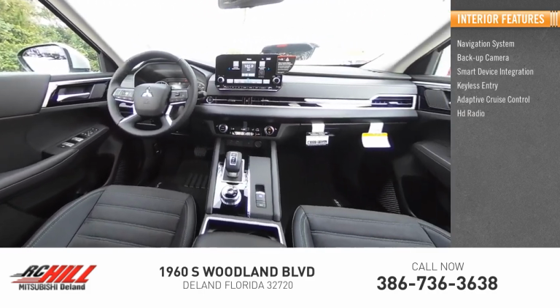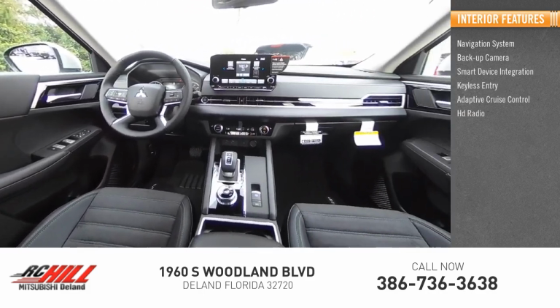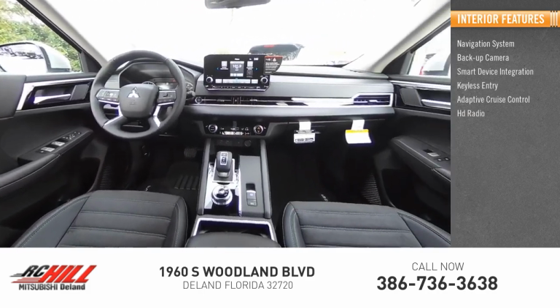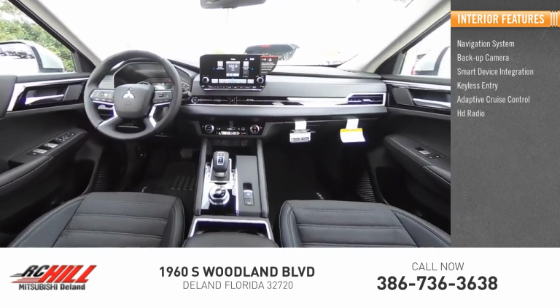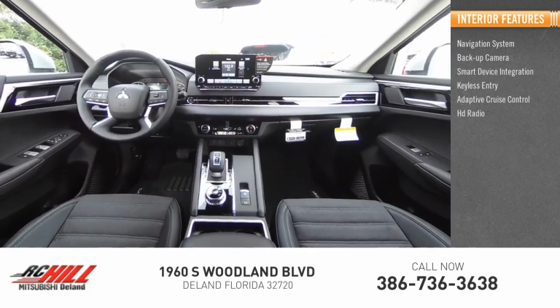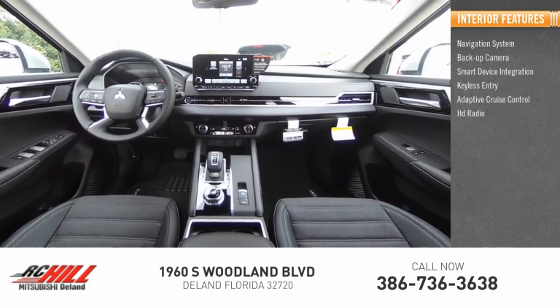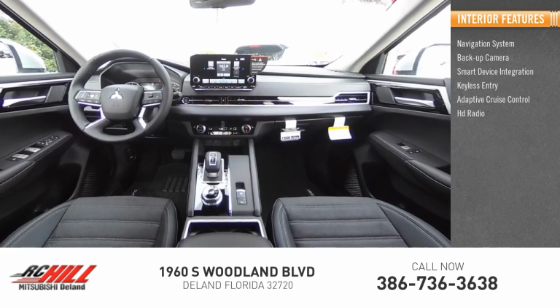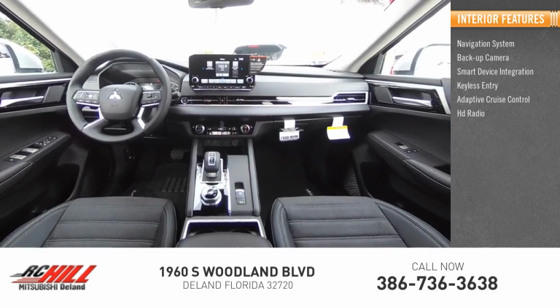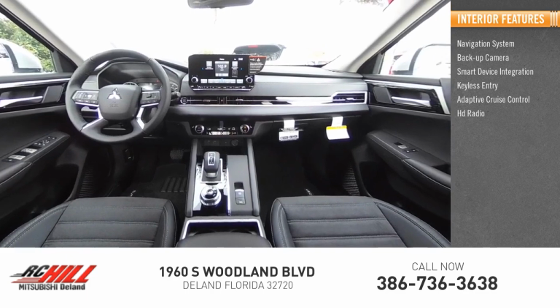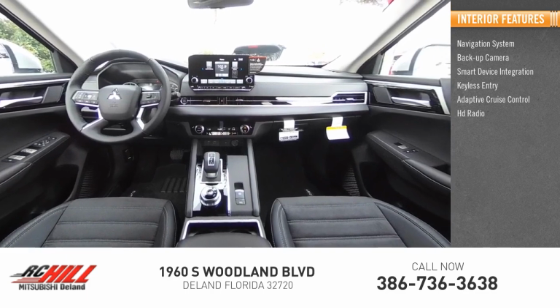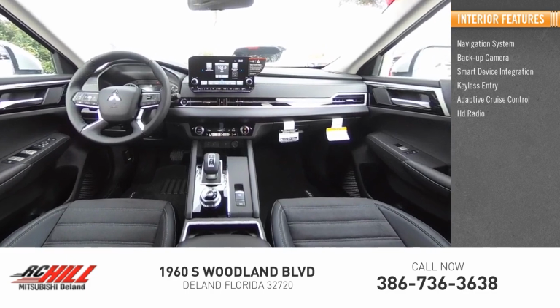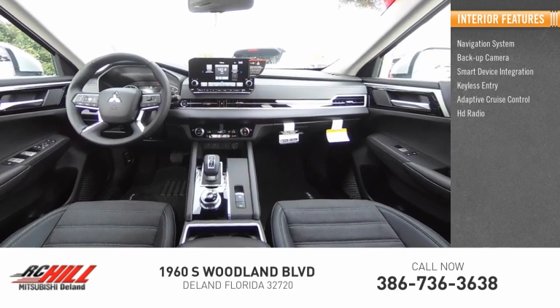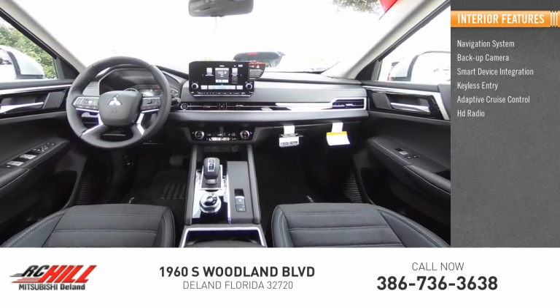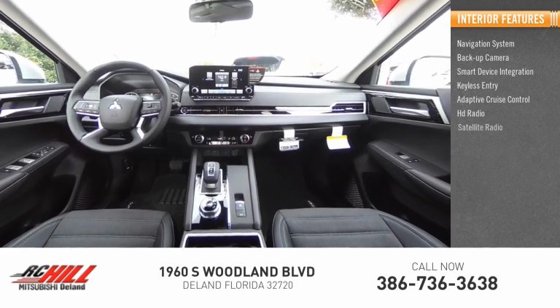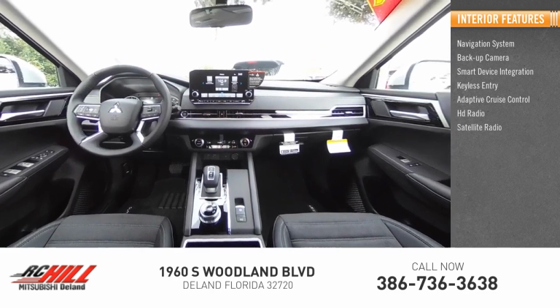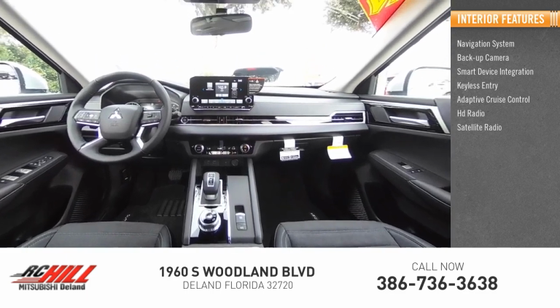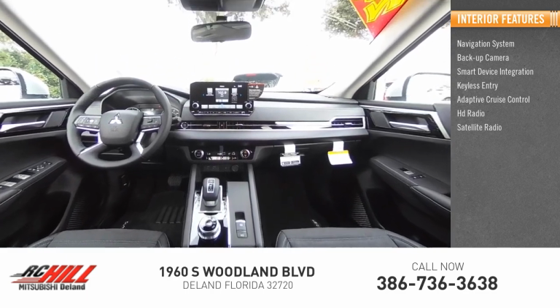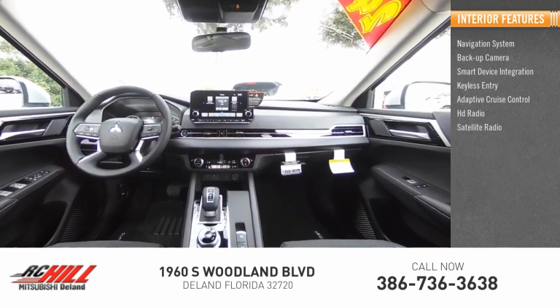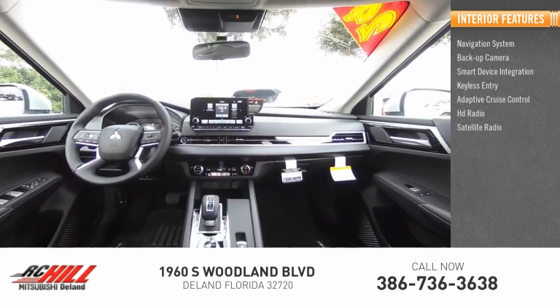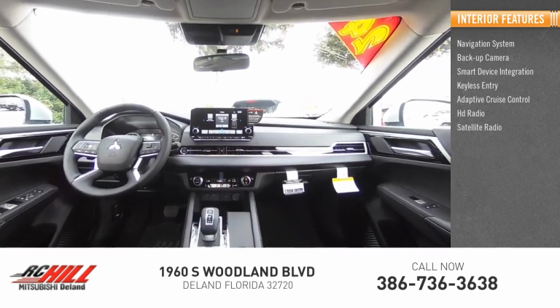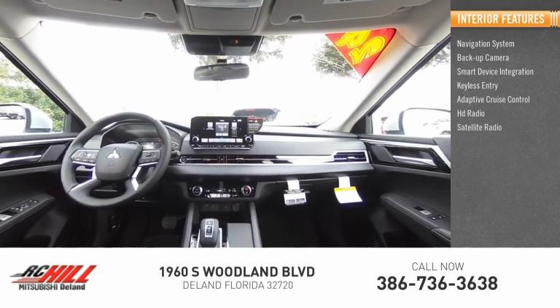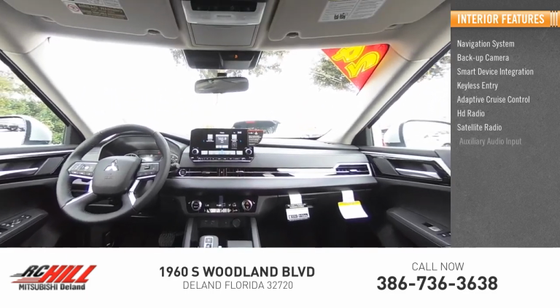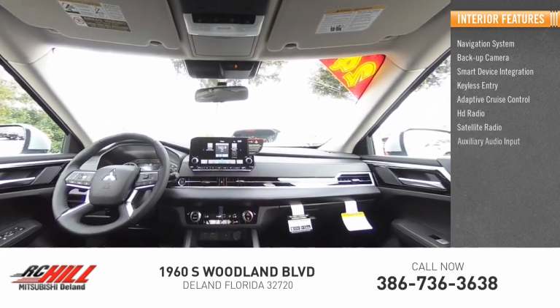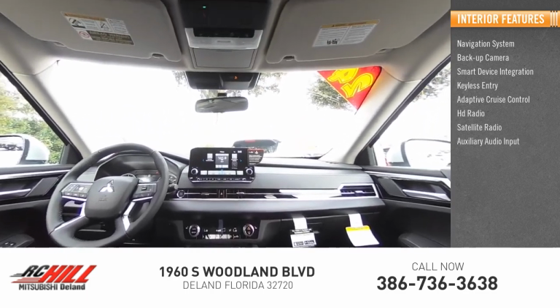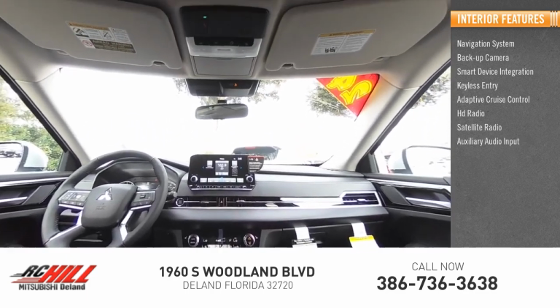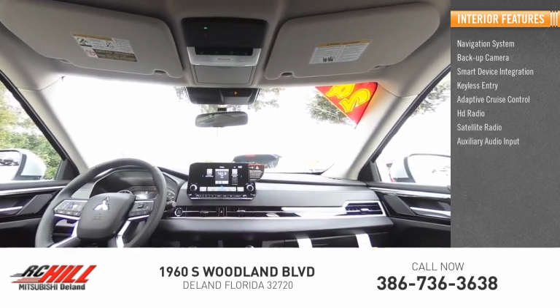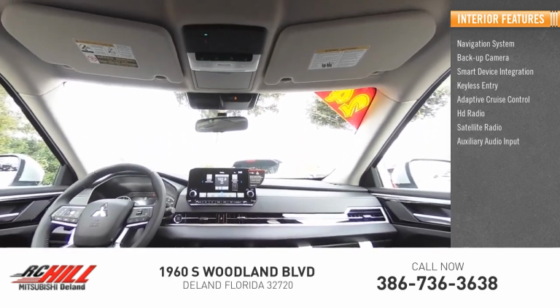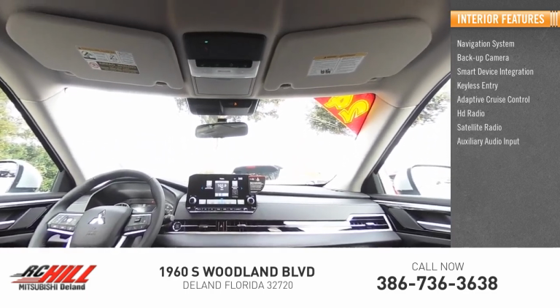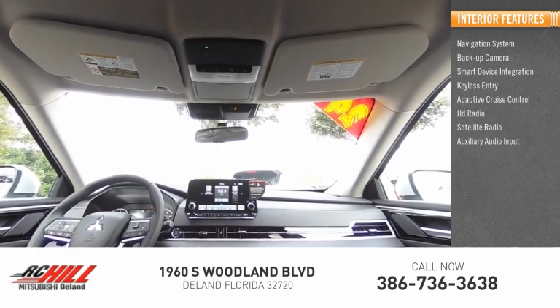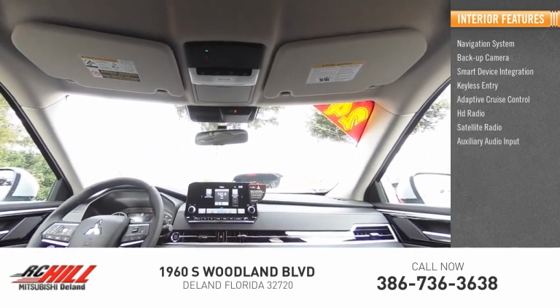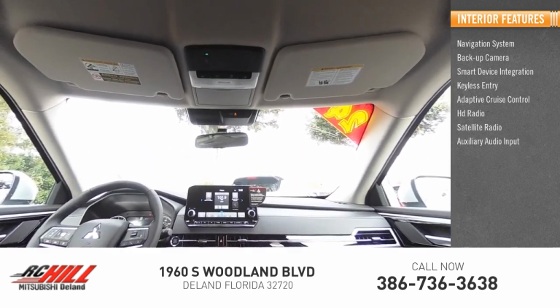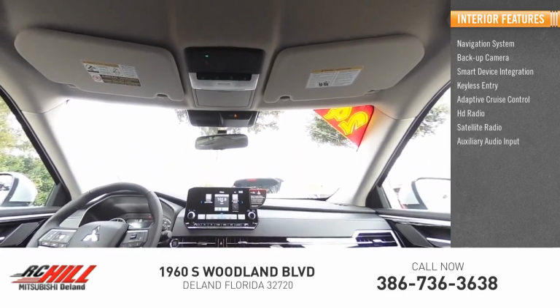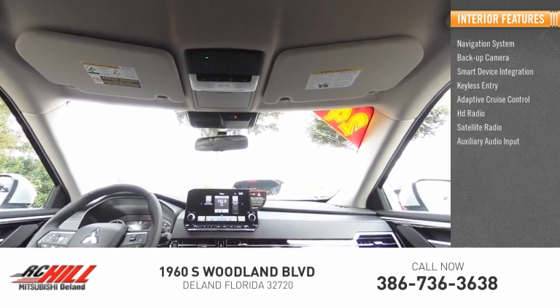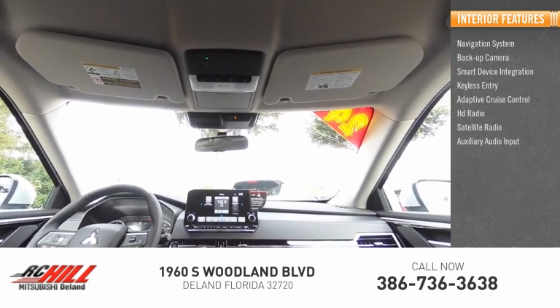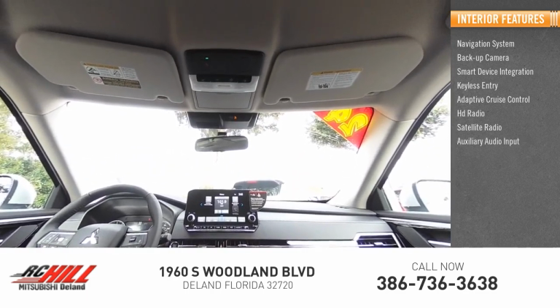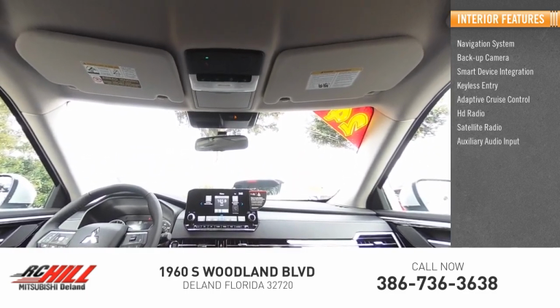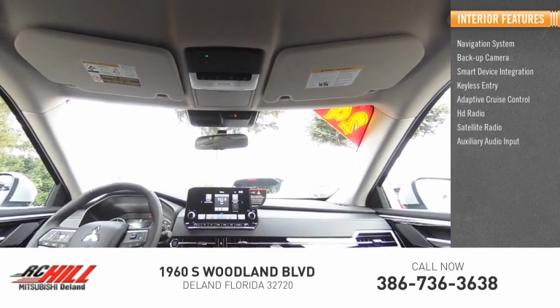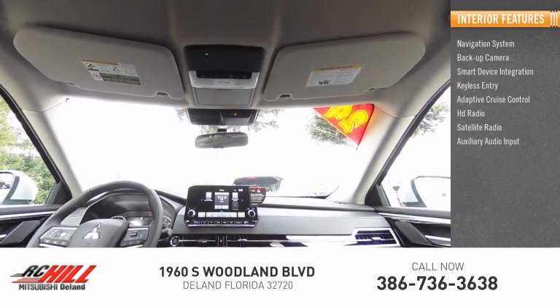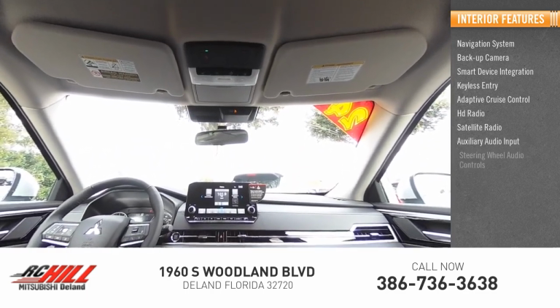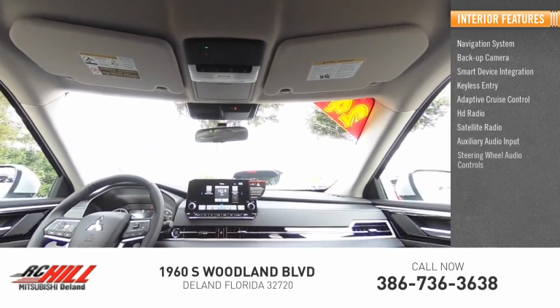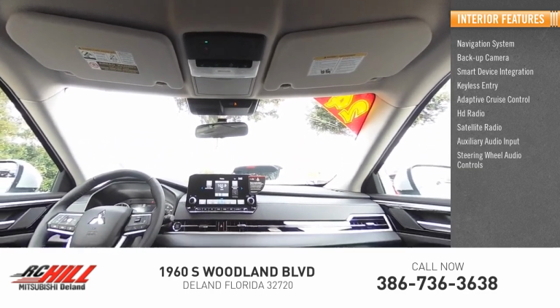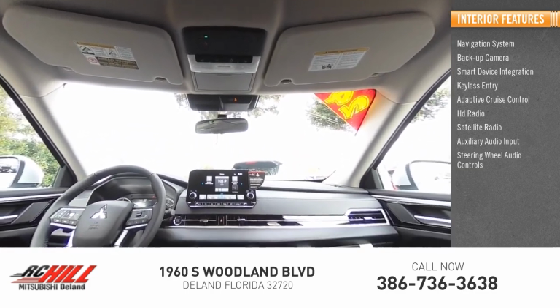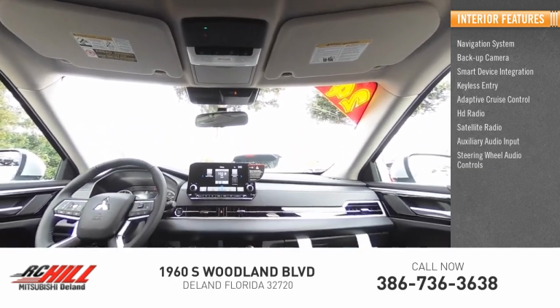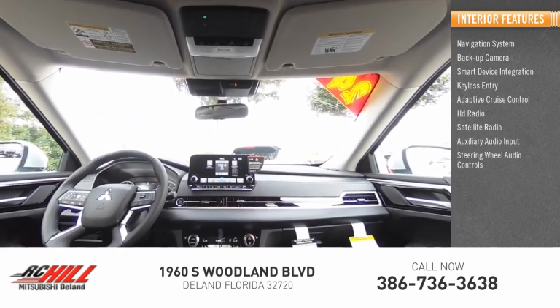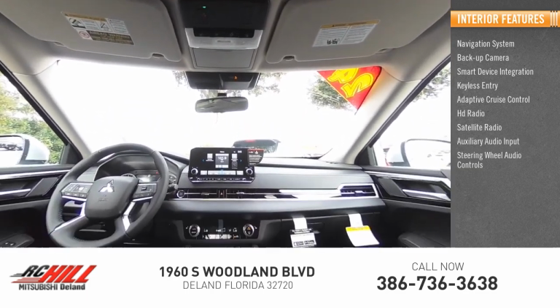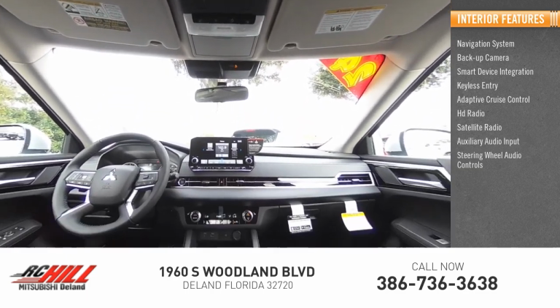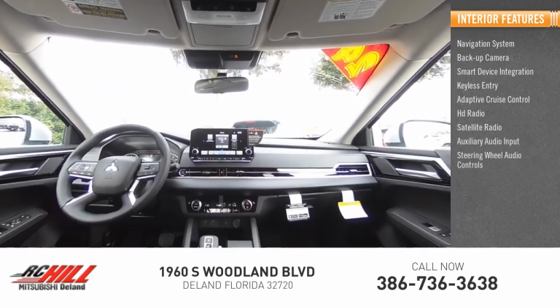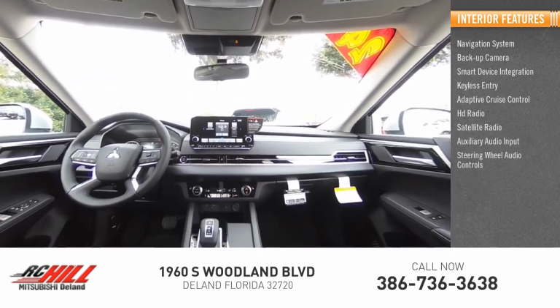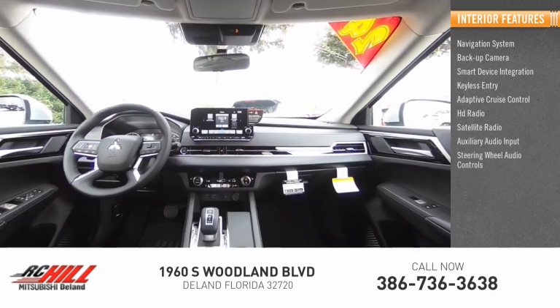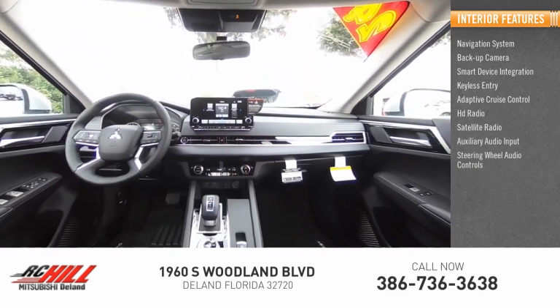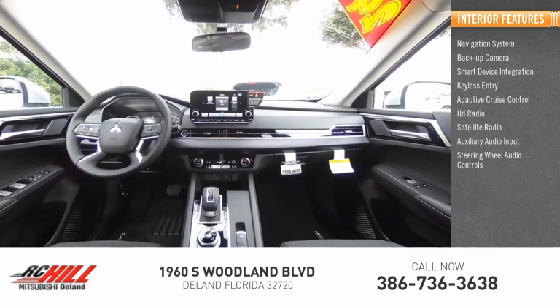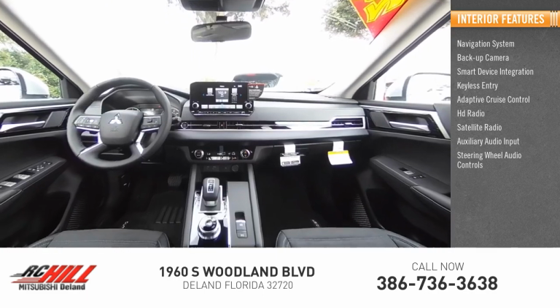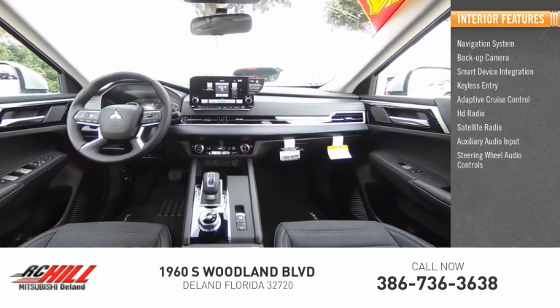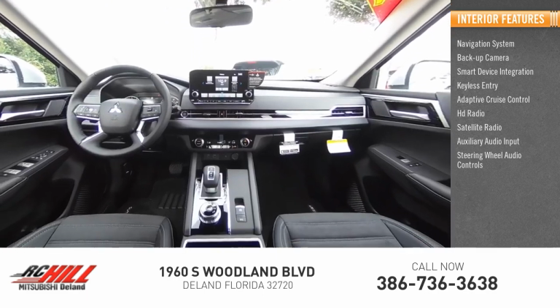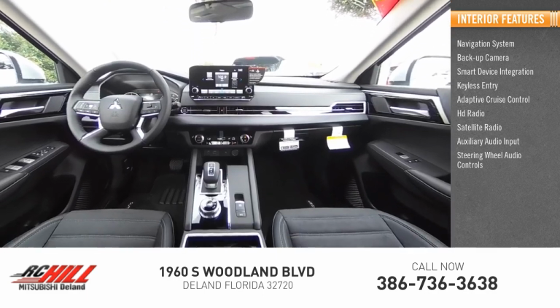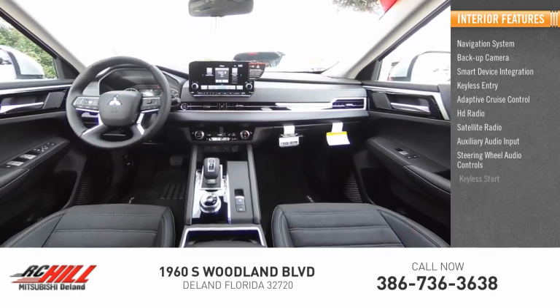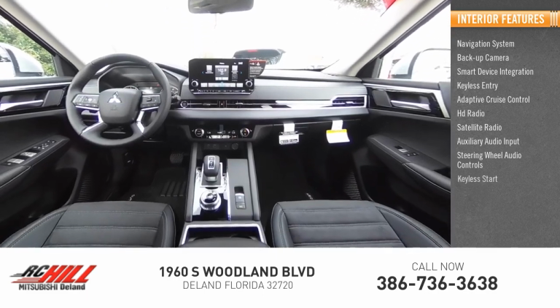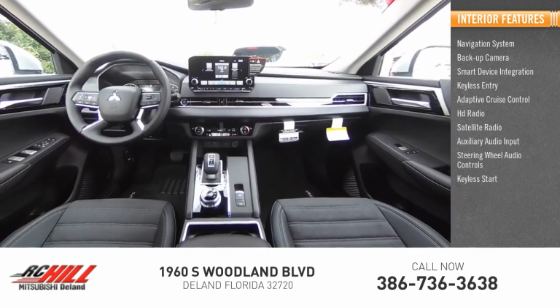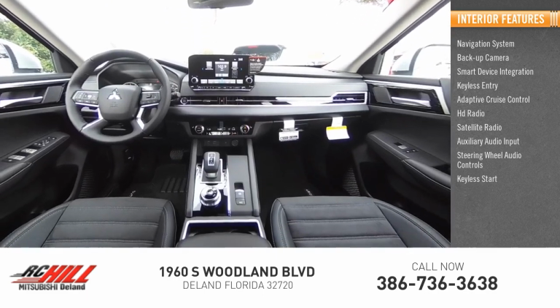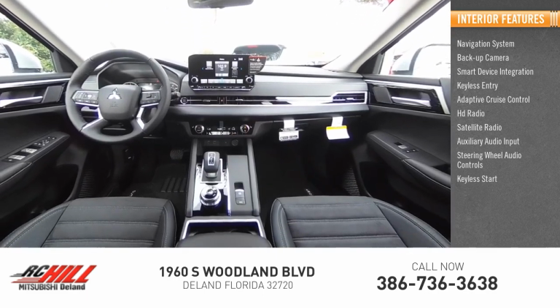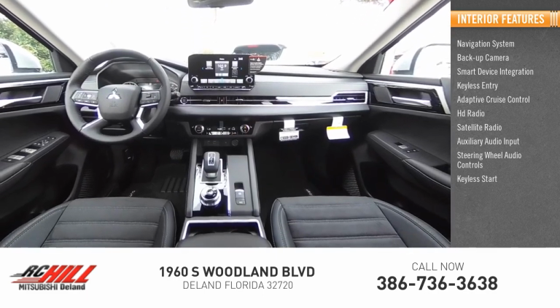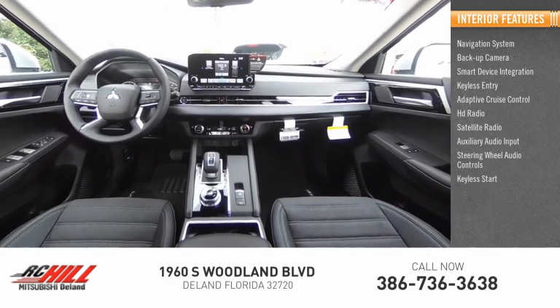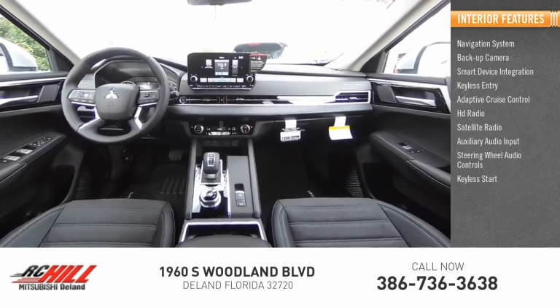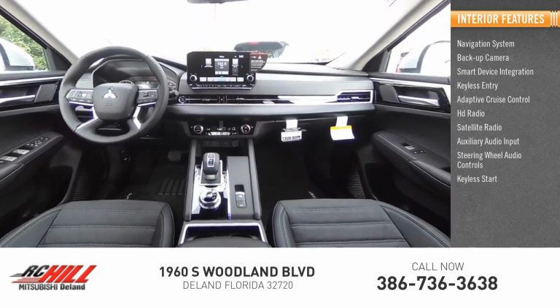HD radio, satellite radio, auxiliary audio input, steering wheel audio controls, and keyless start.